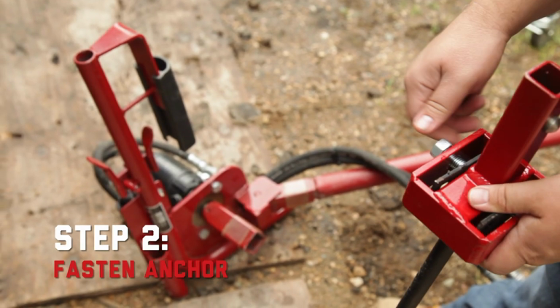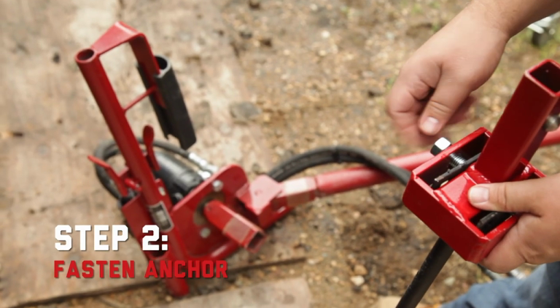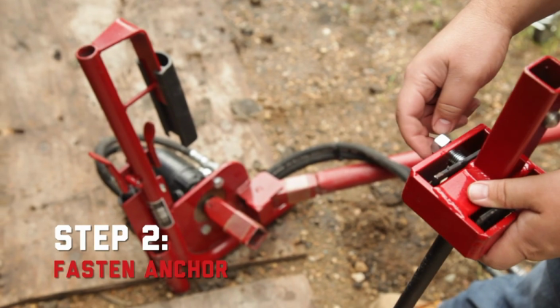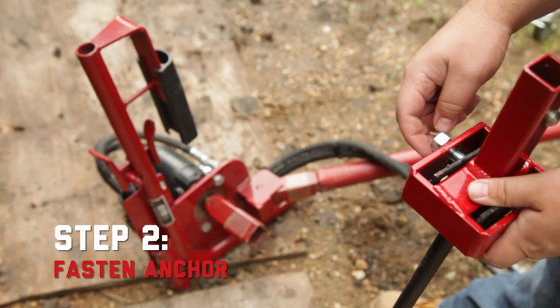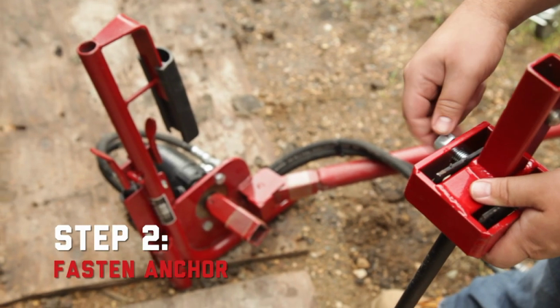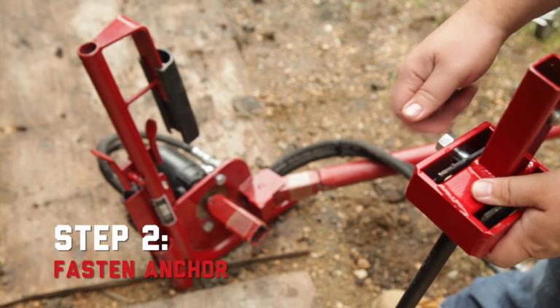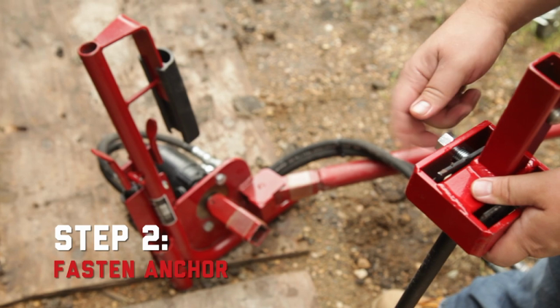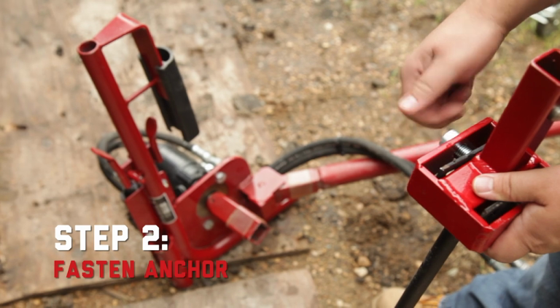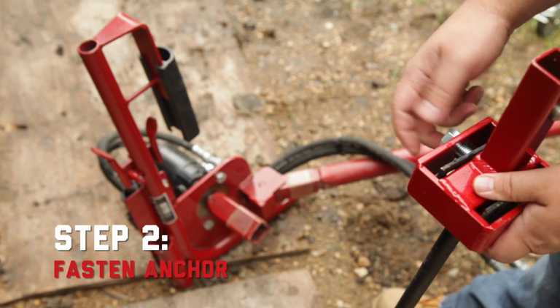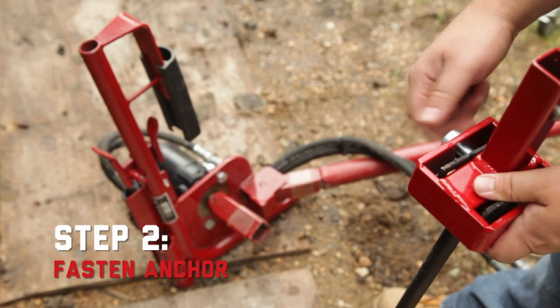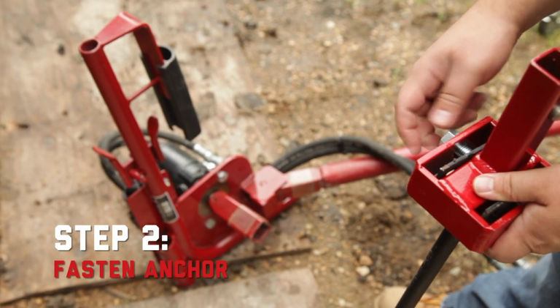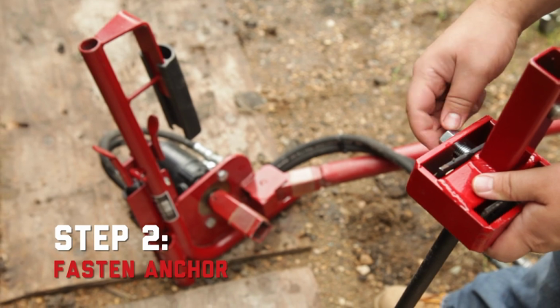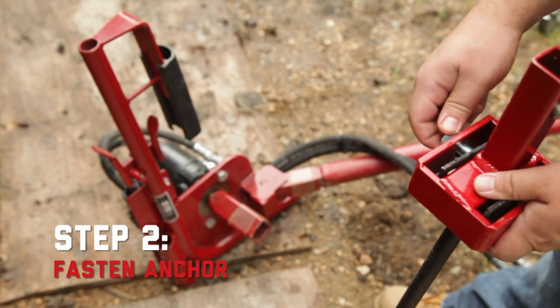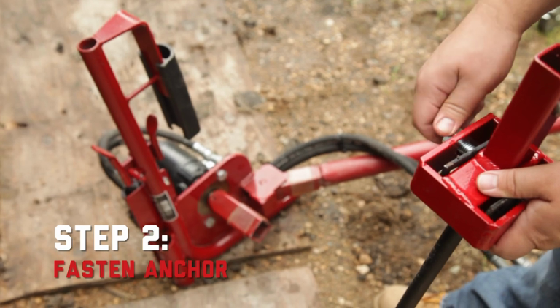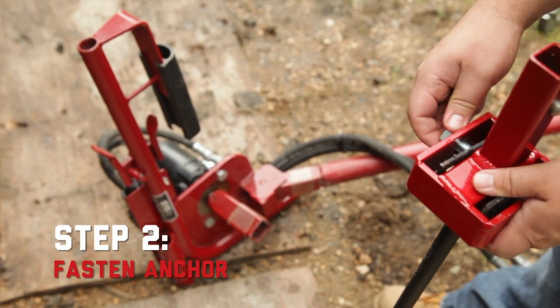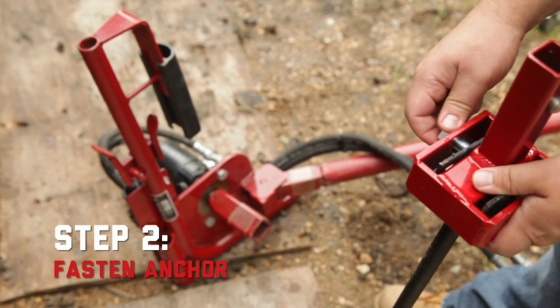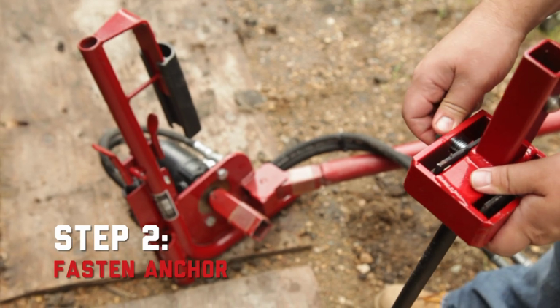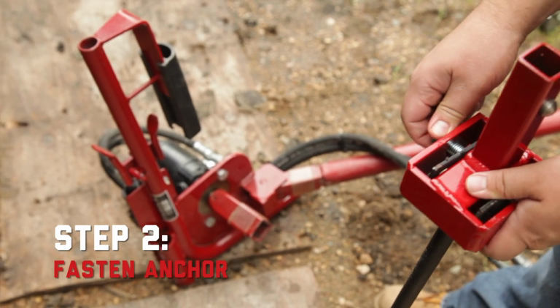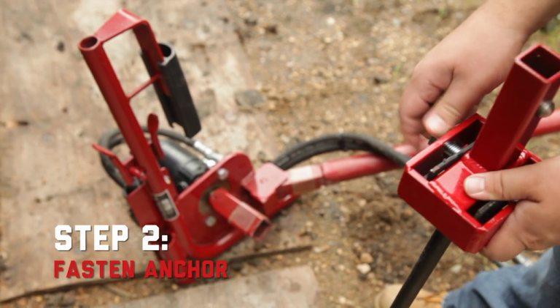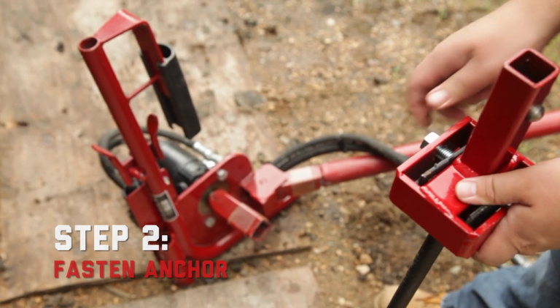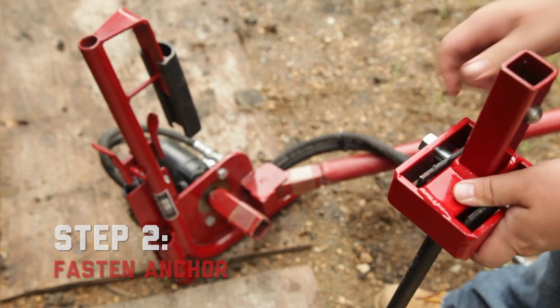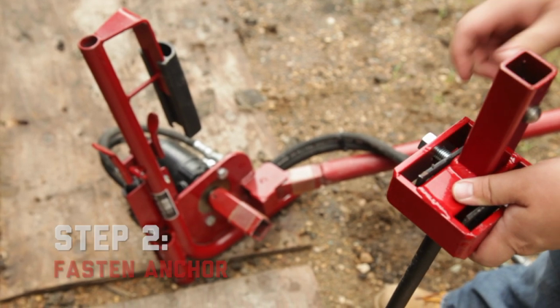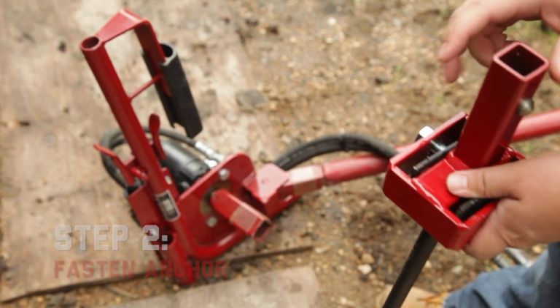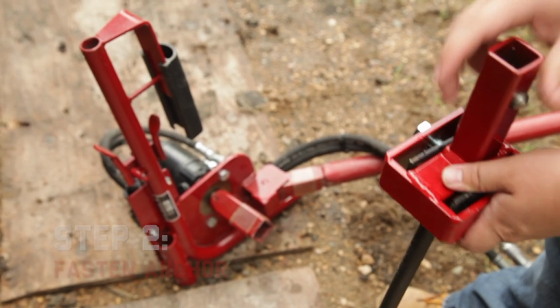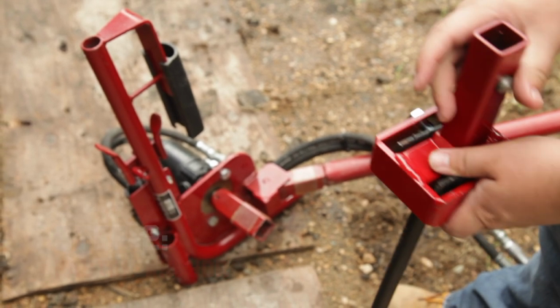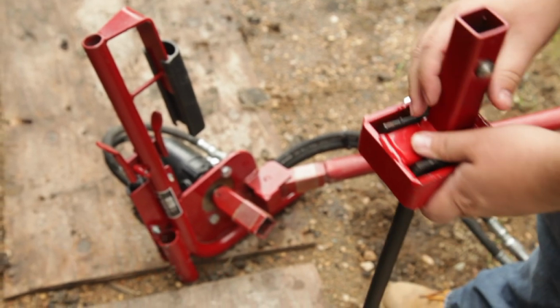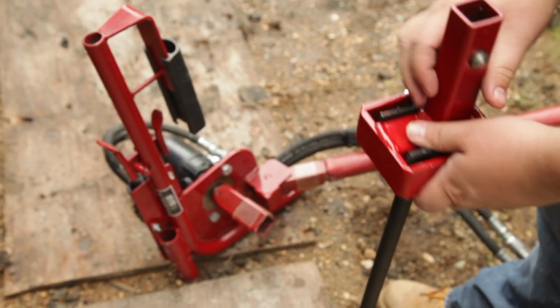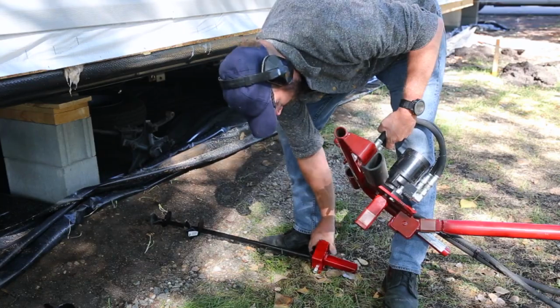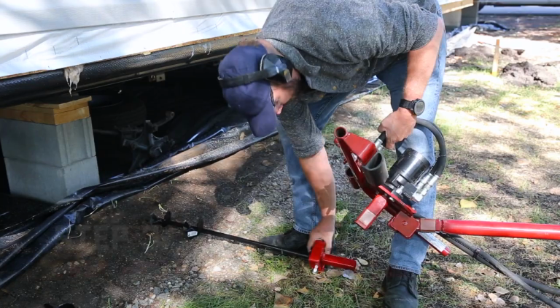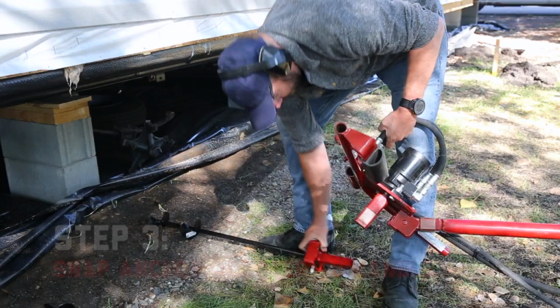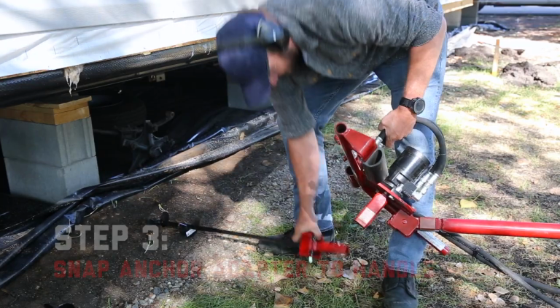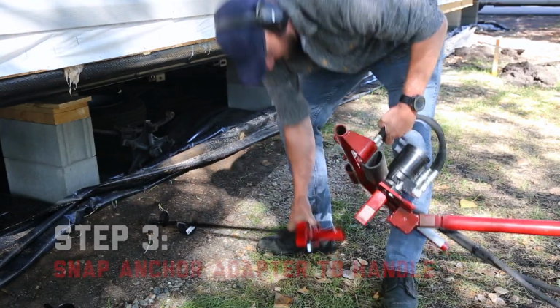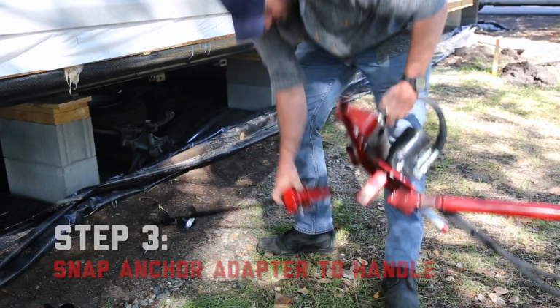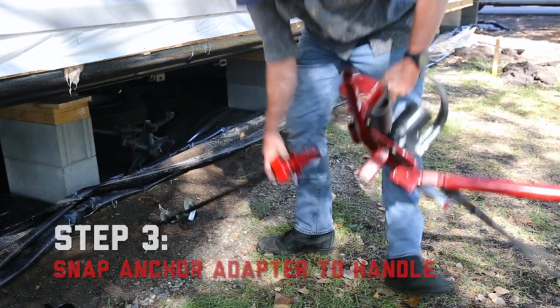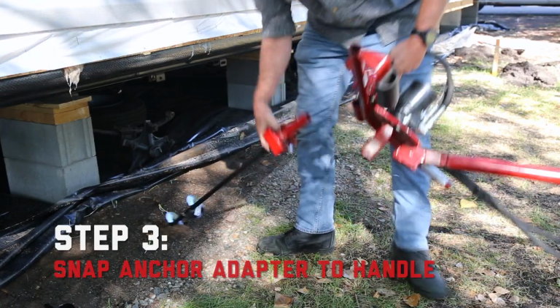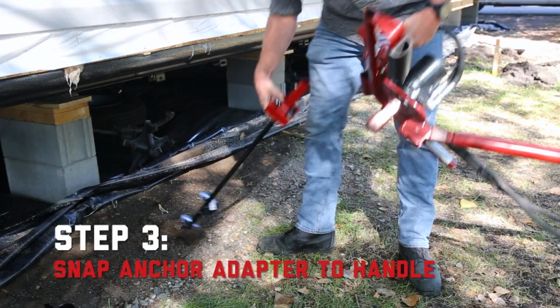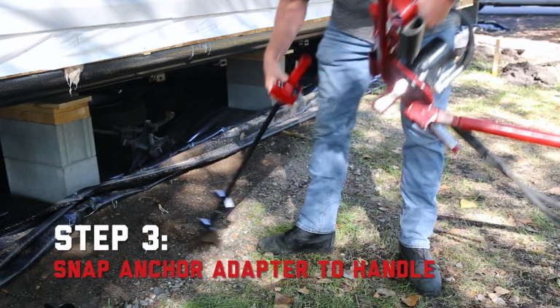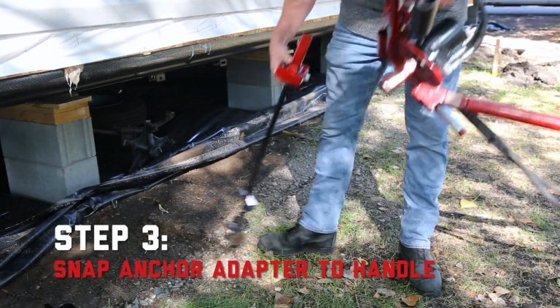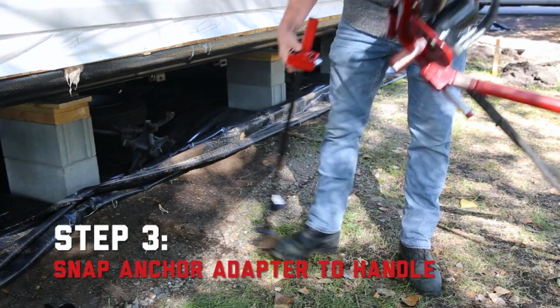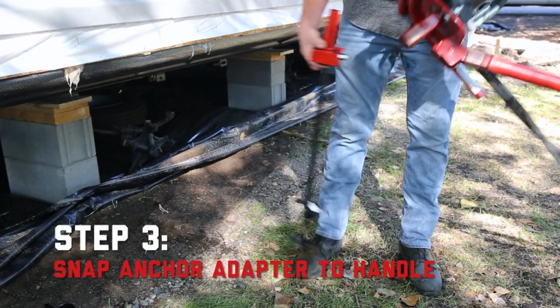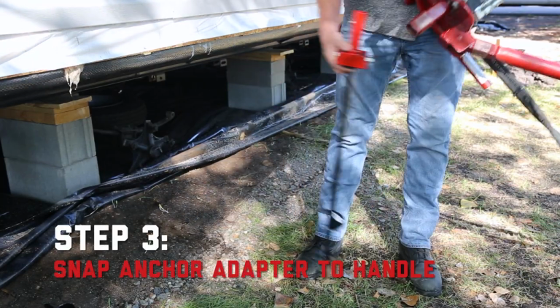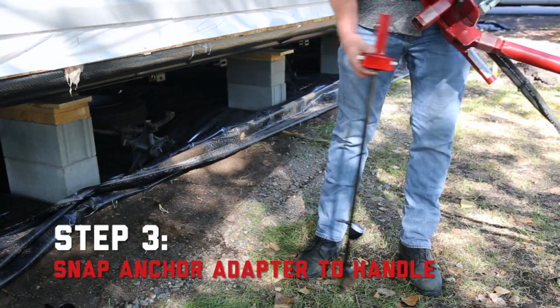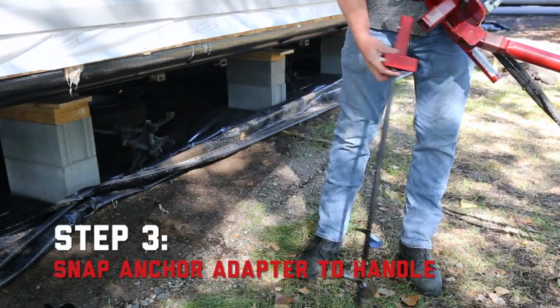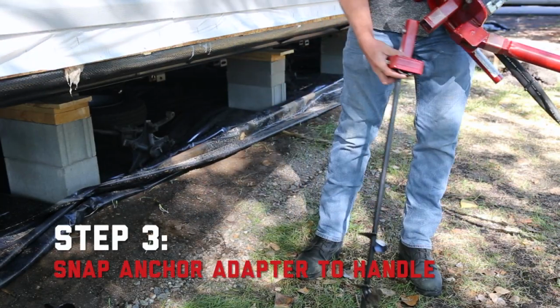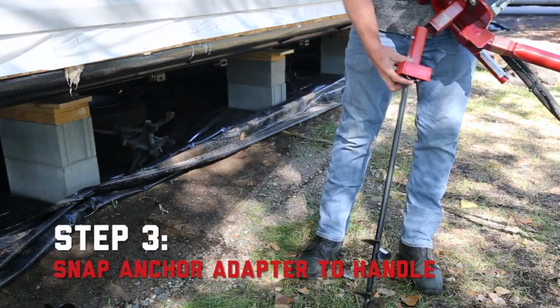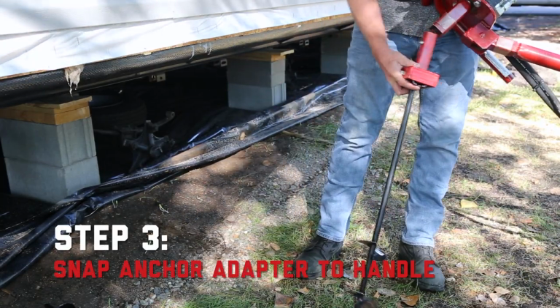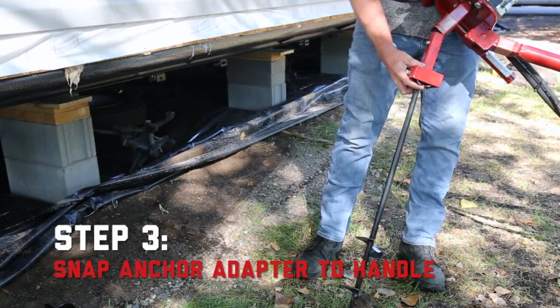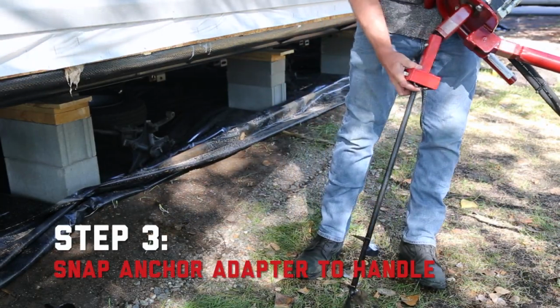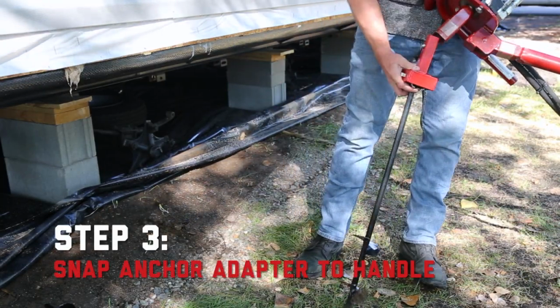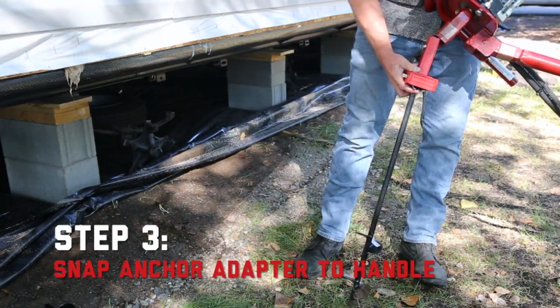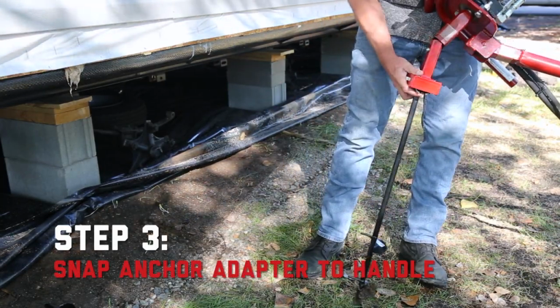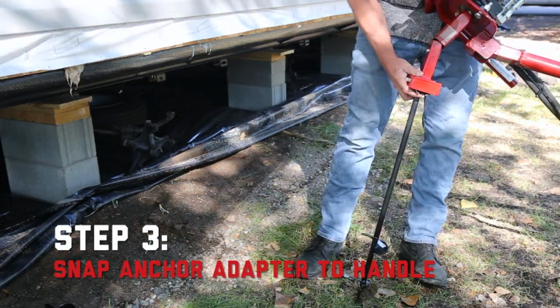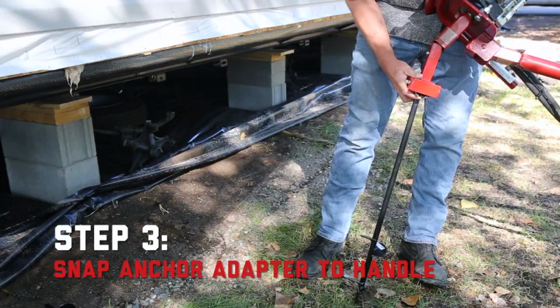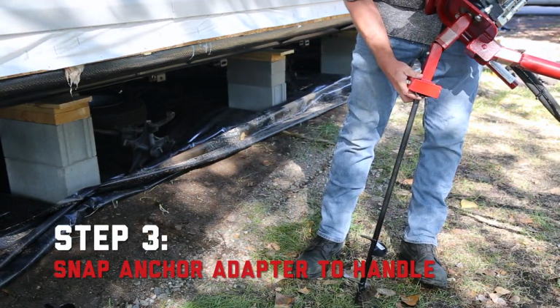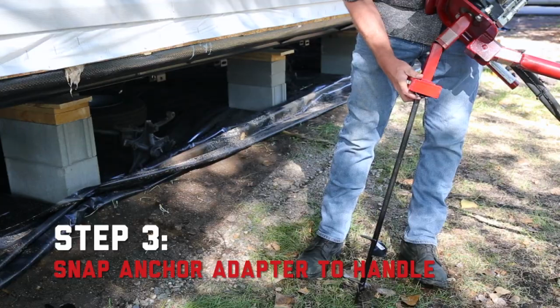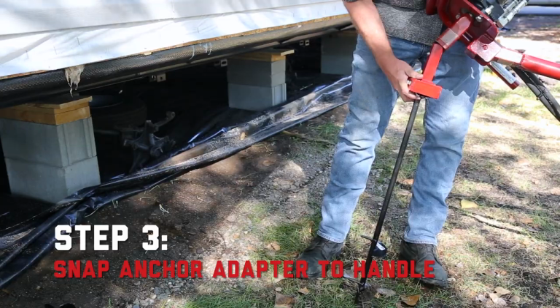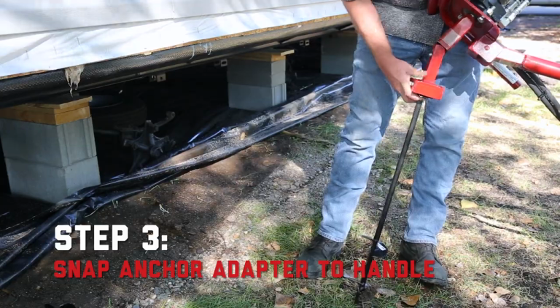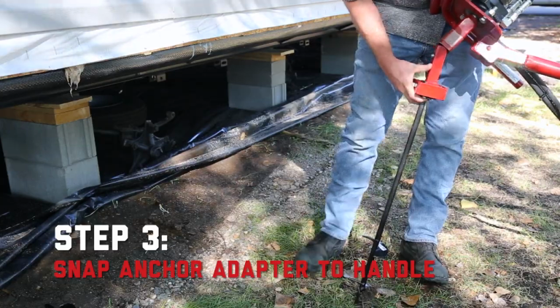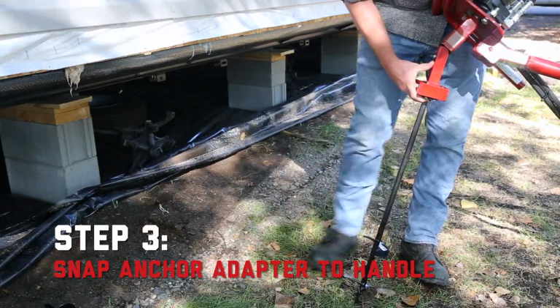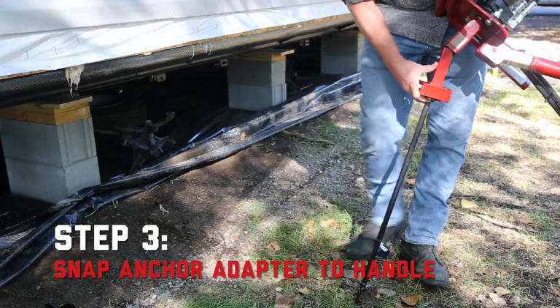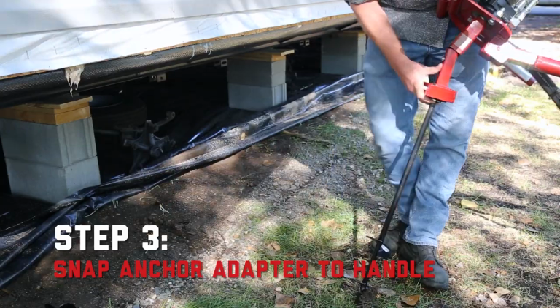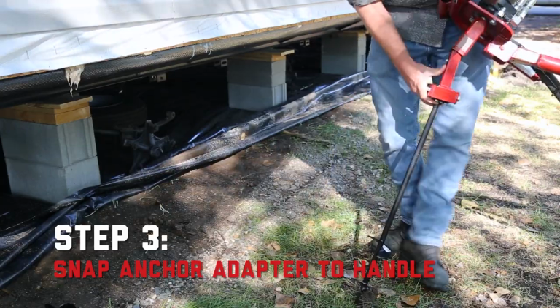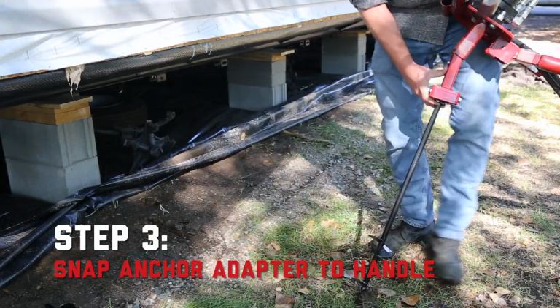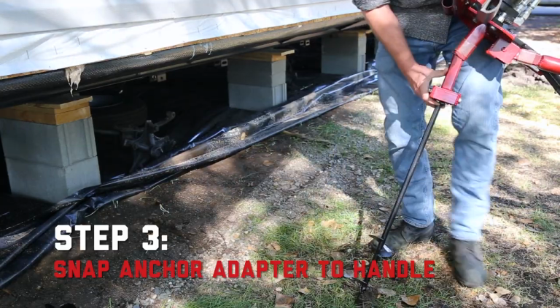Fasten the anchor with an adjustable wrench or ratchet. Next, snap the Little Beaver anchor adapter onto the drill's high torque handle.